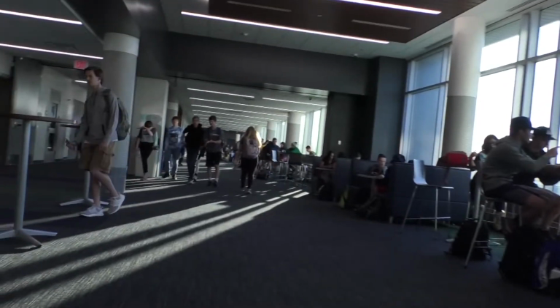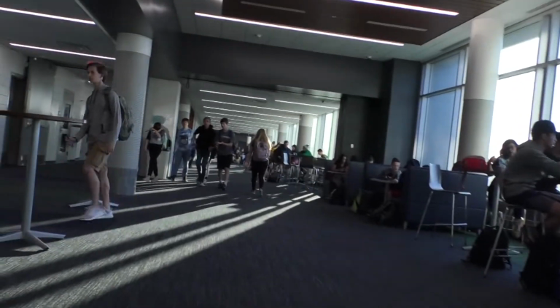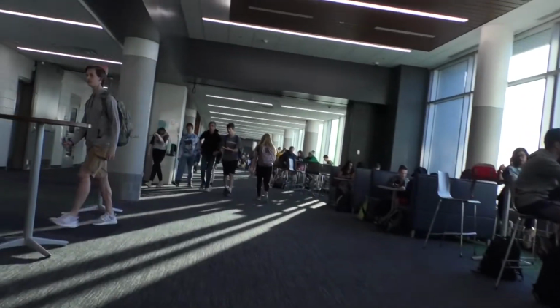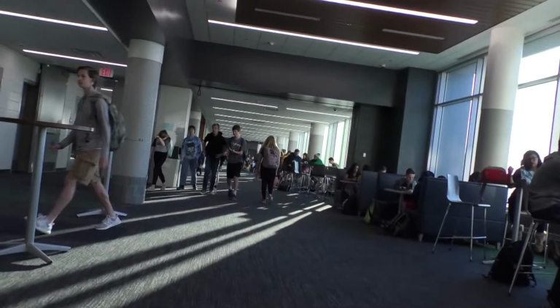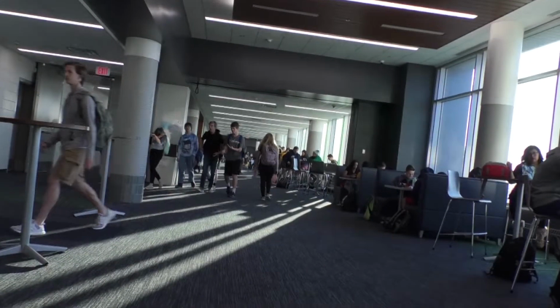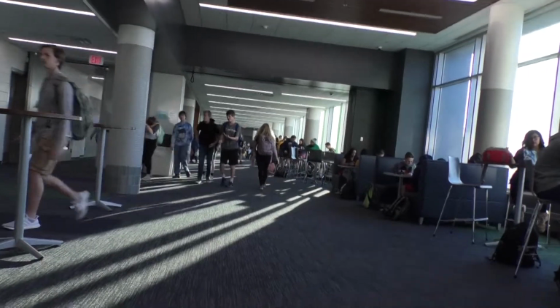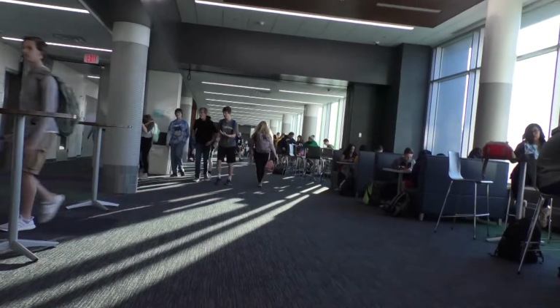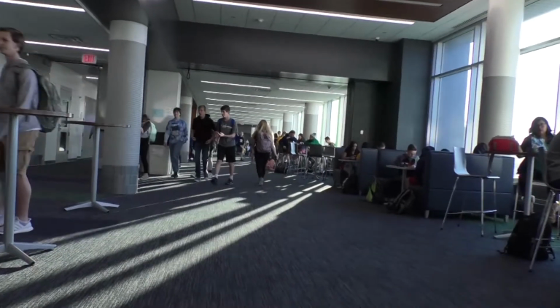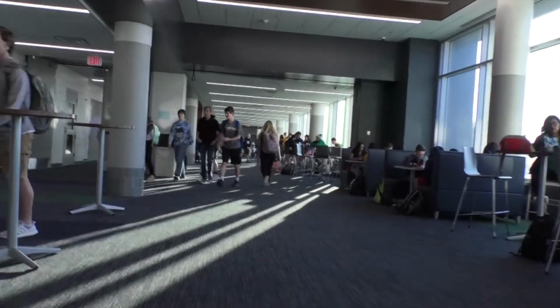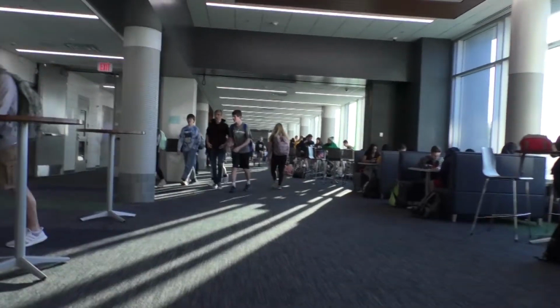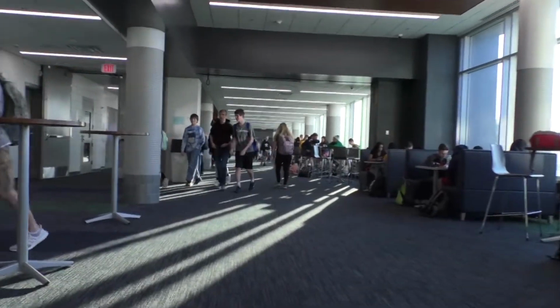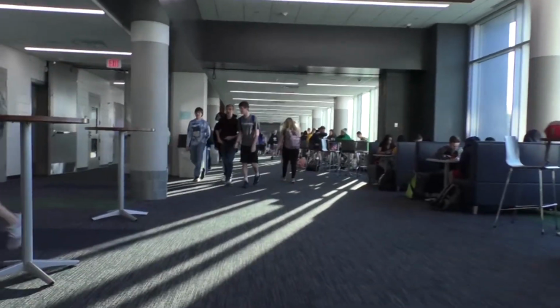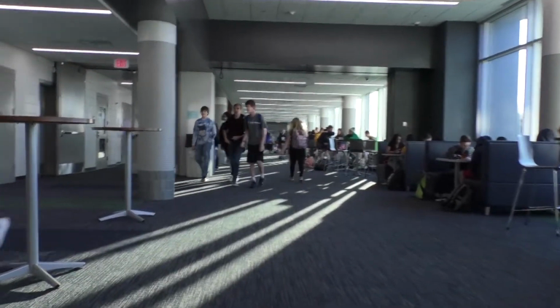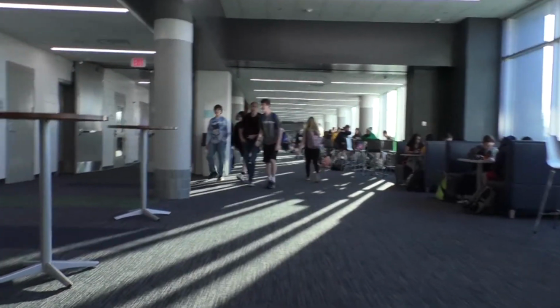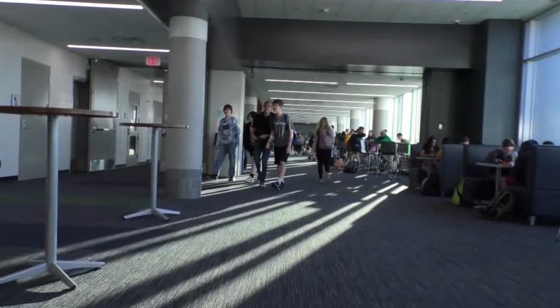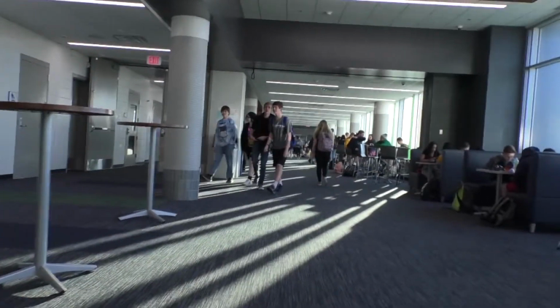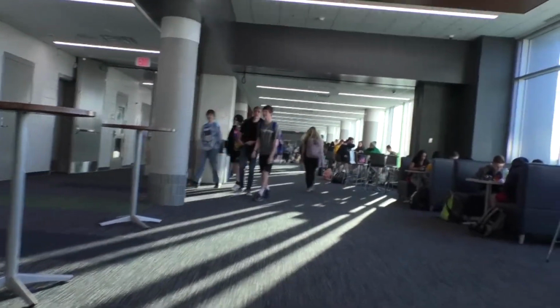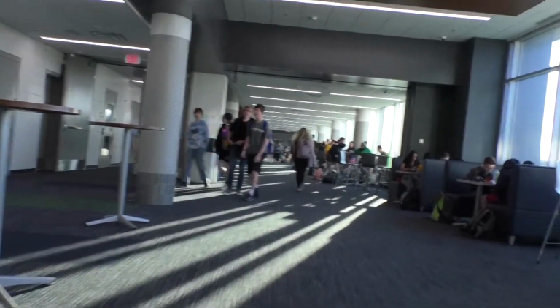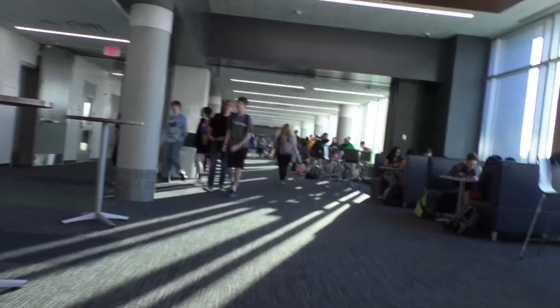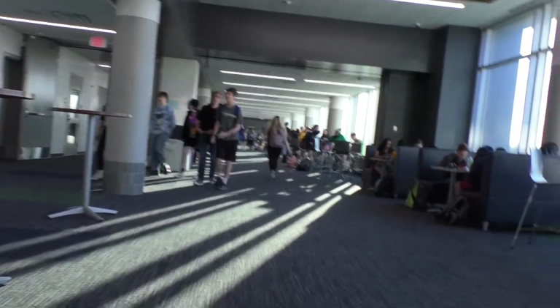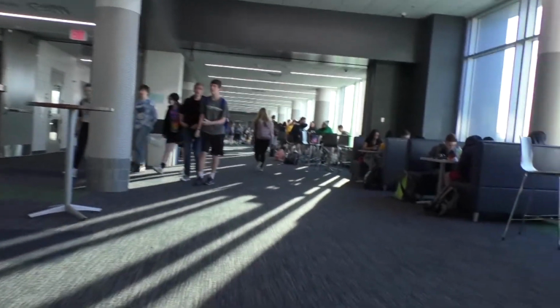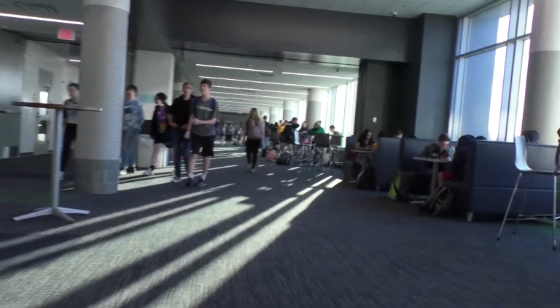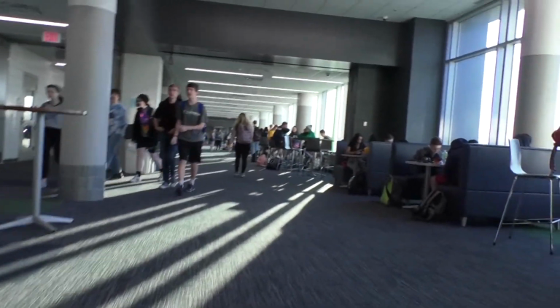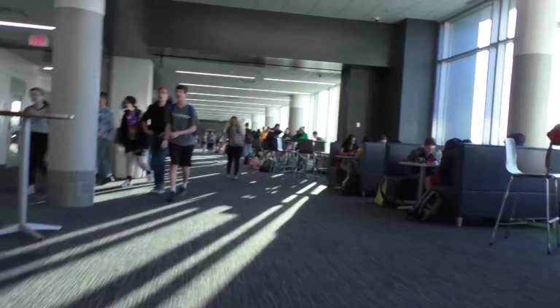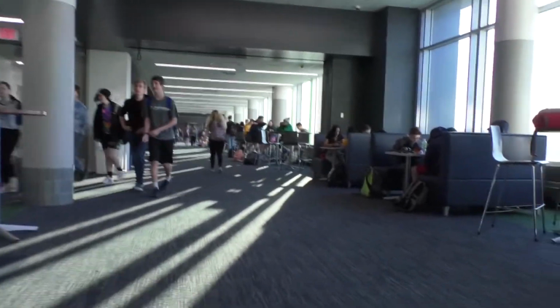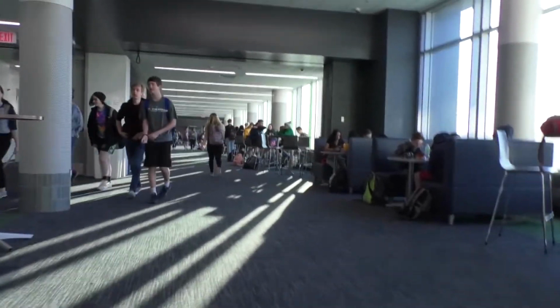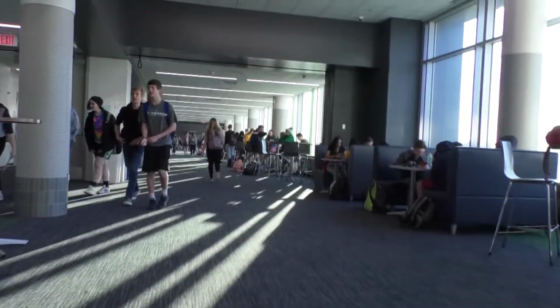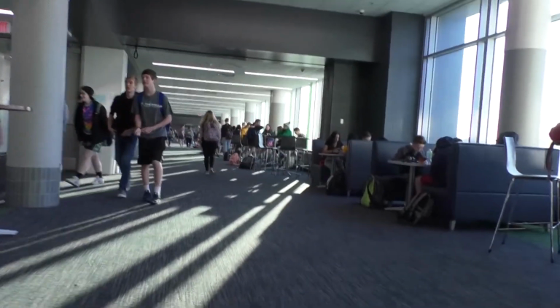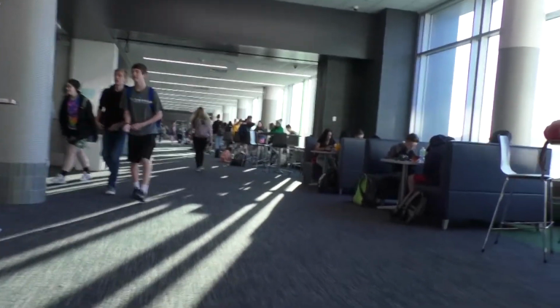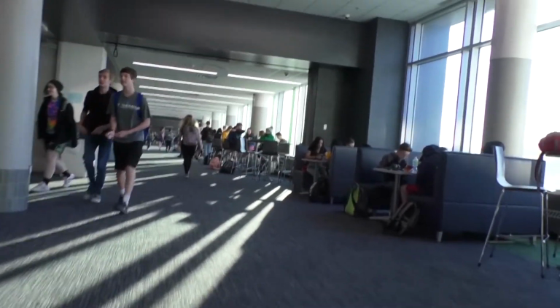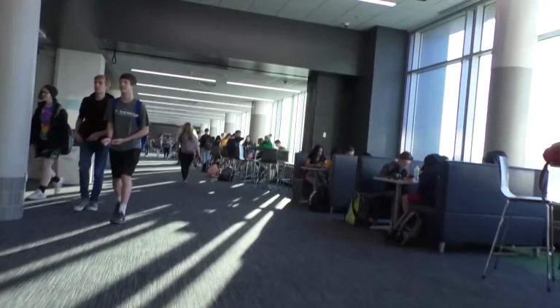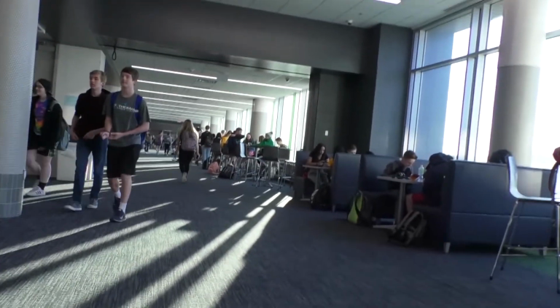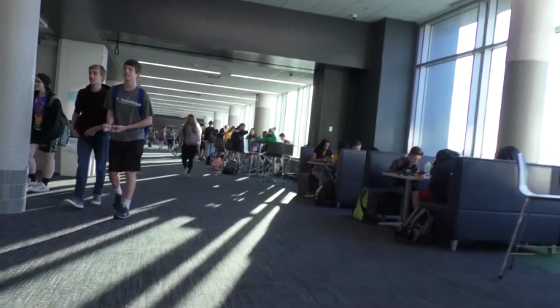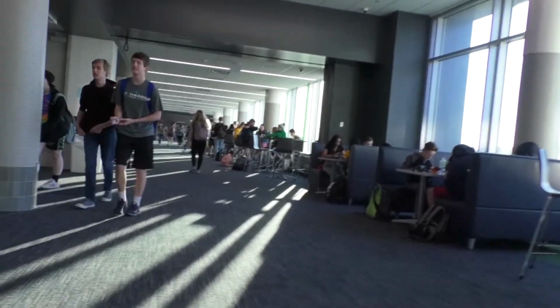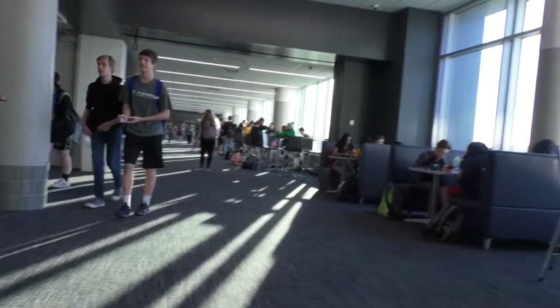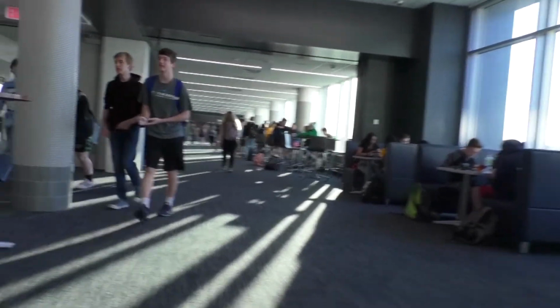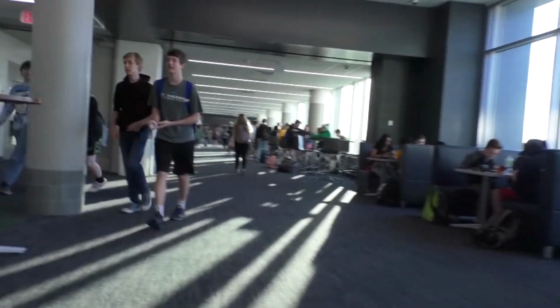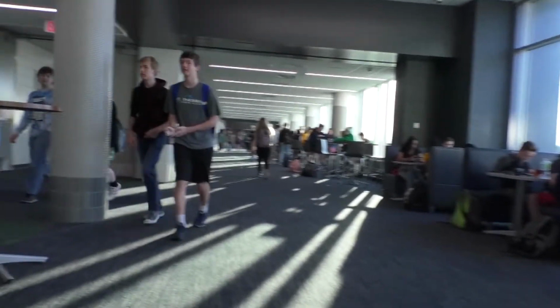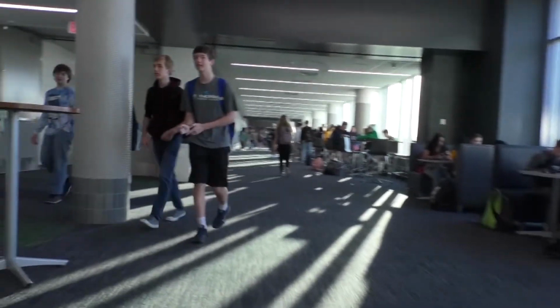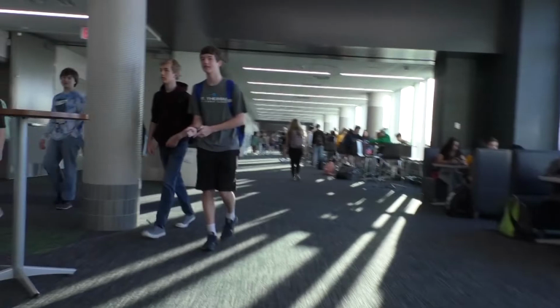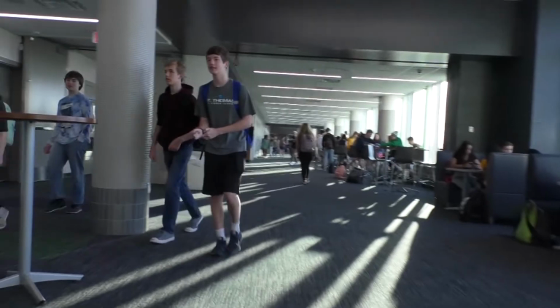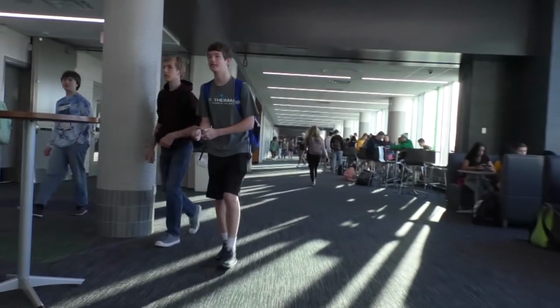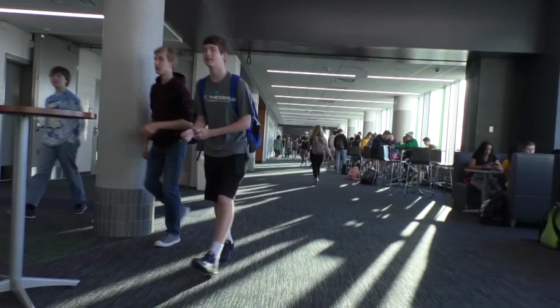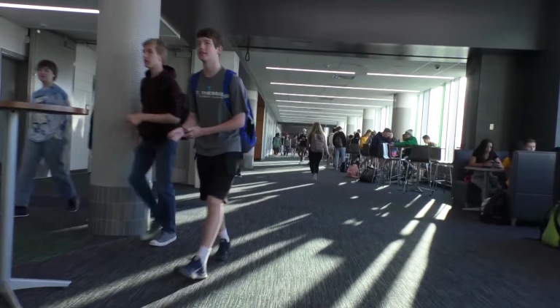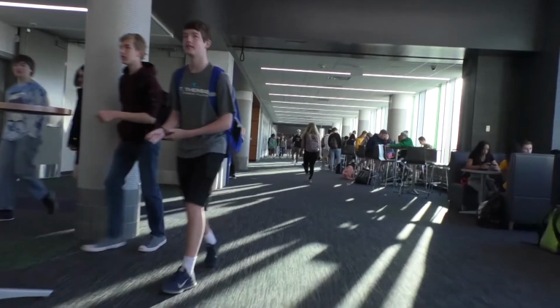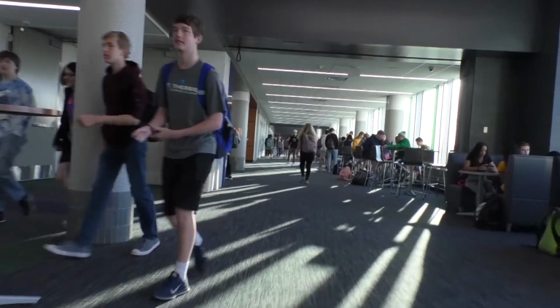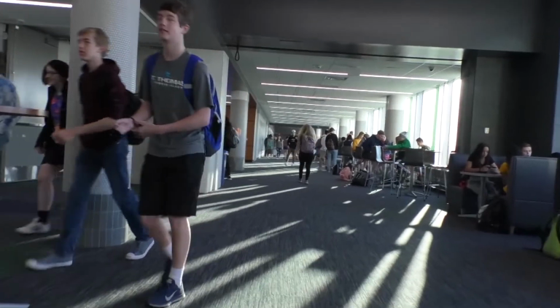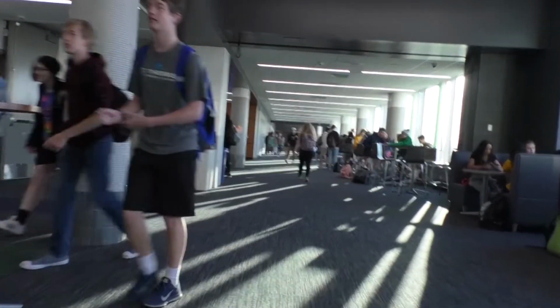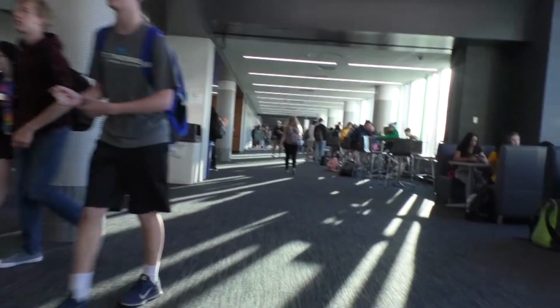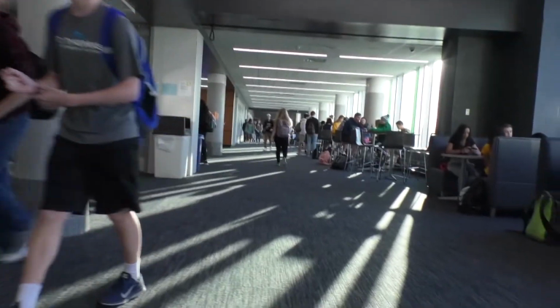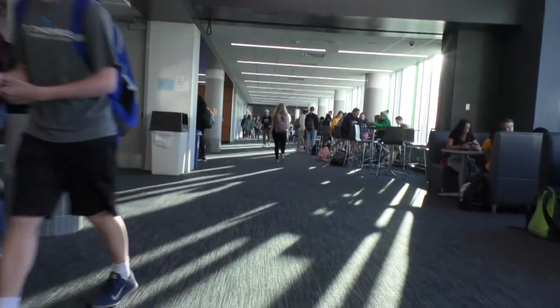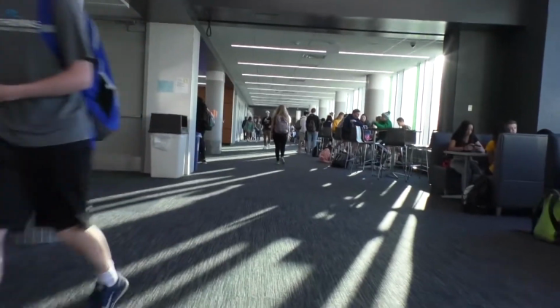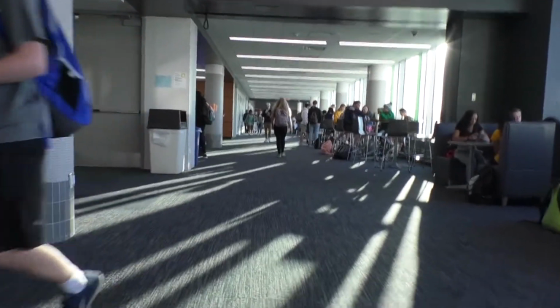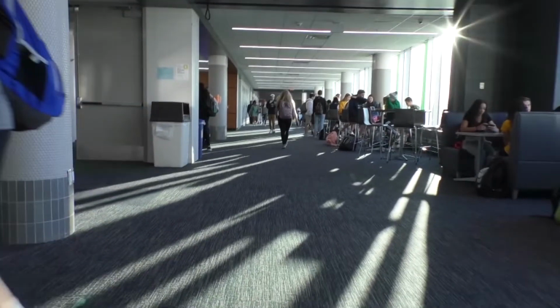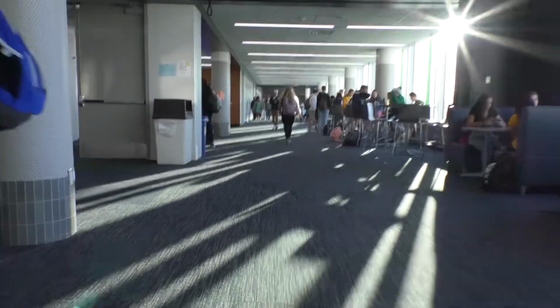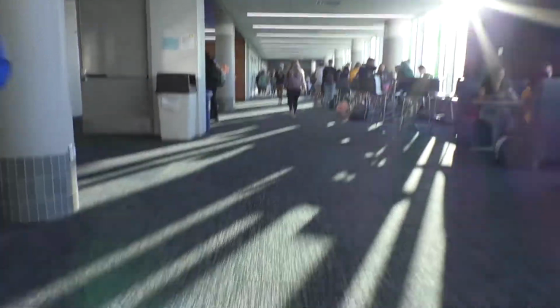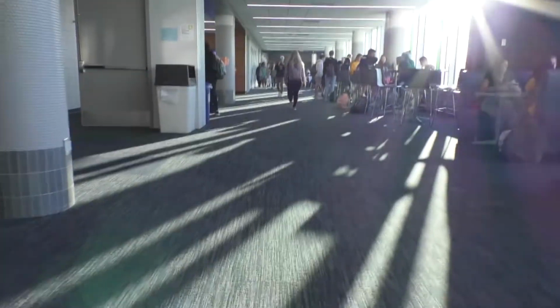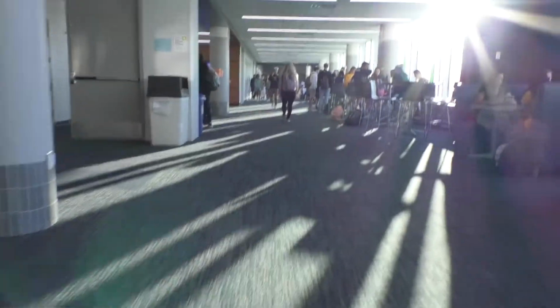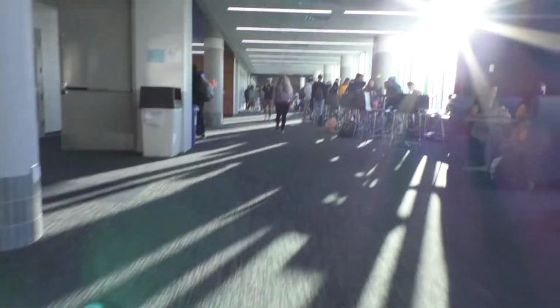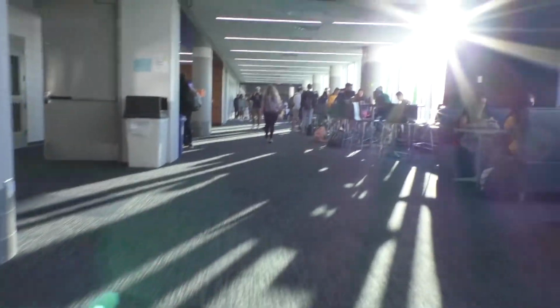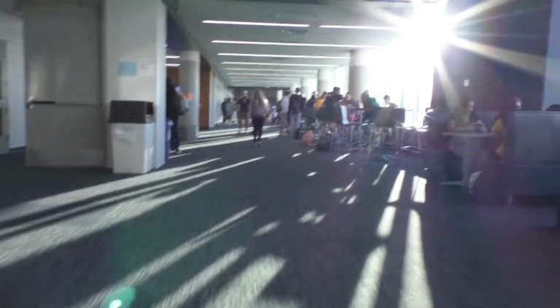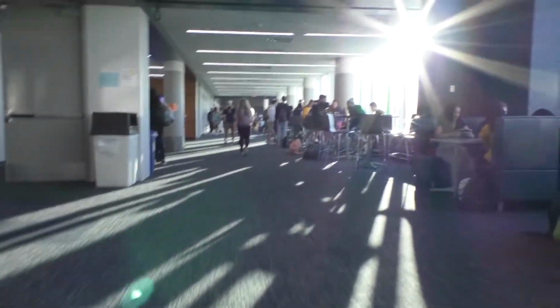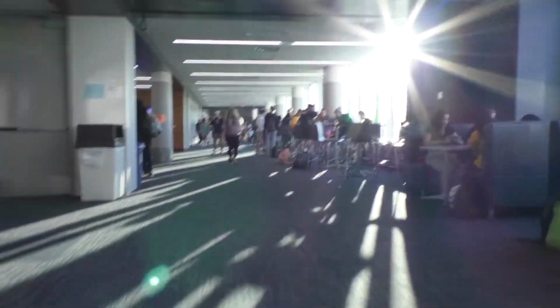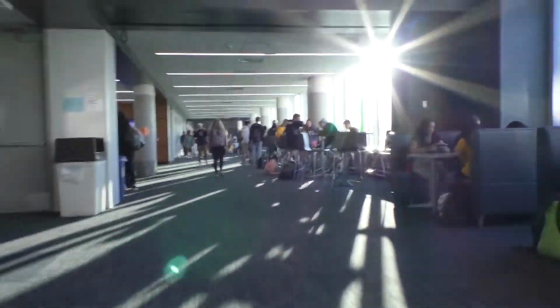Here you can see the South Commons. It's the first place you will see when you come in the building and a place where students often gather before and after school.